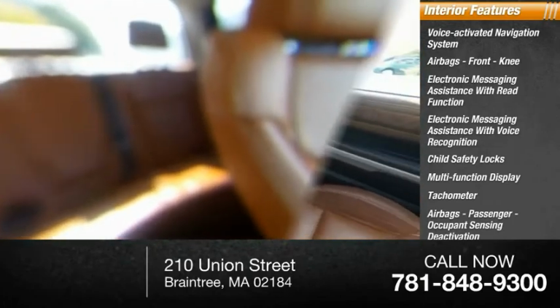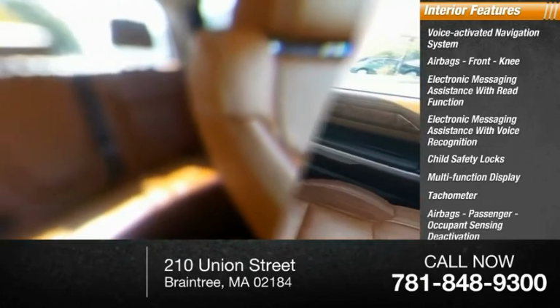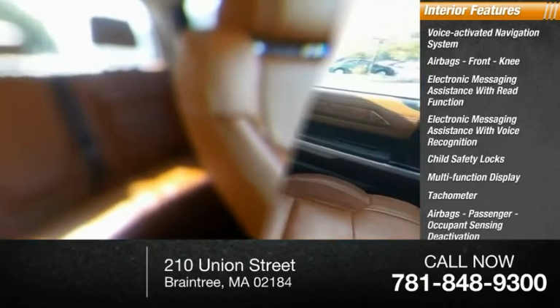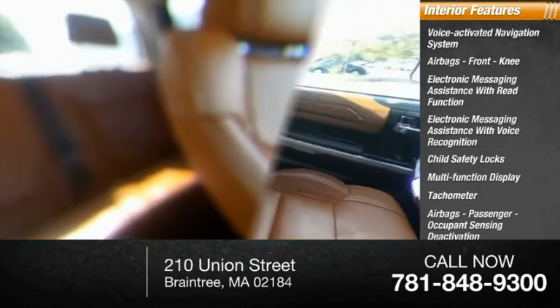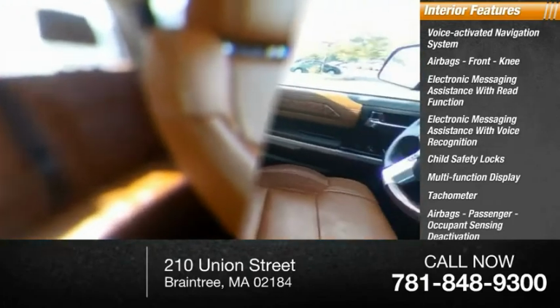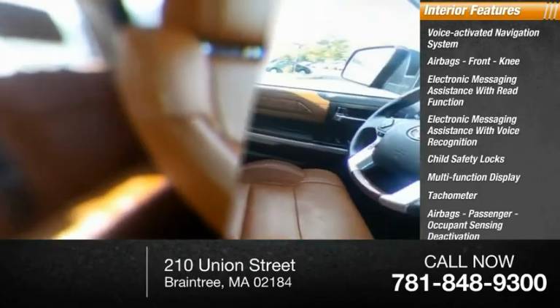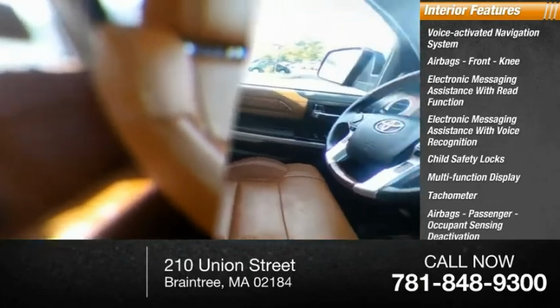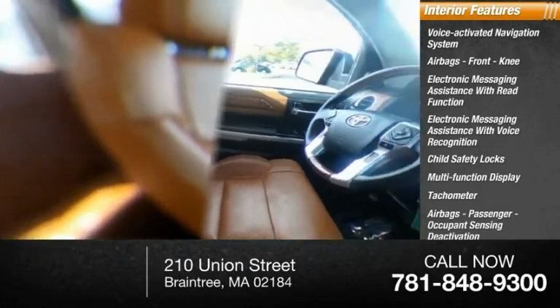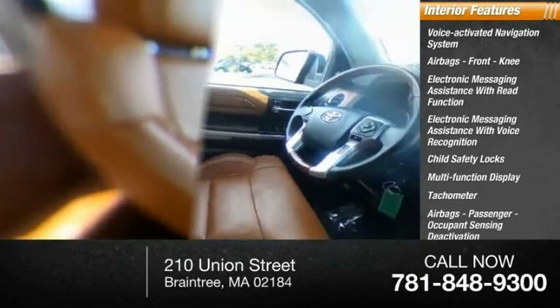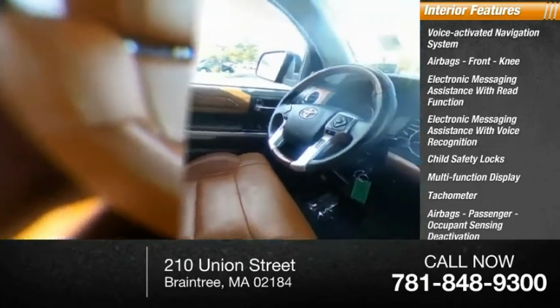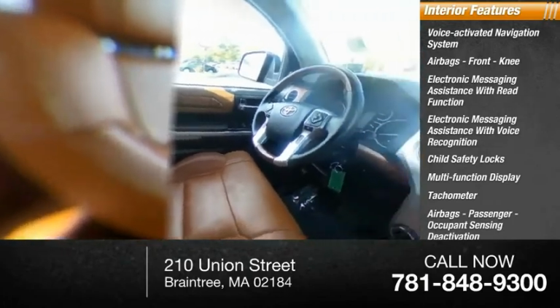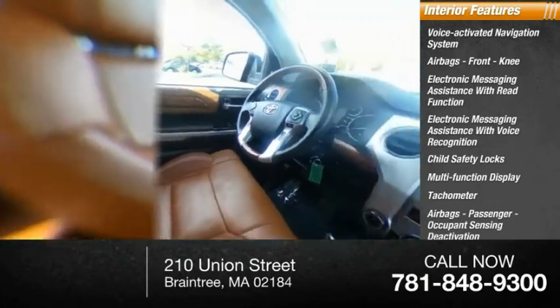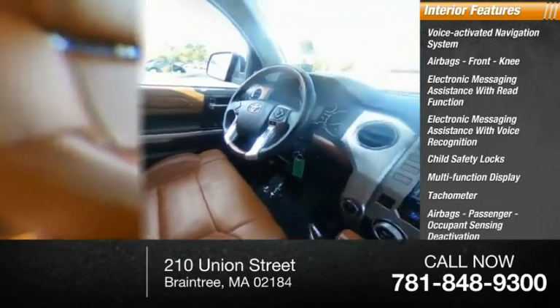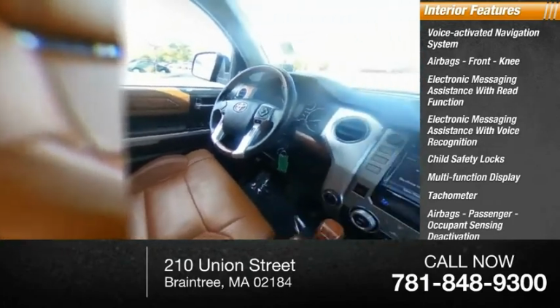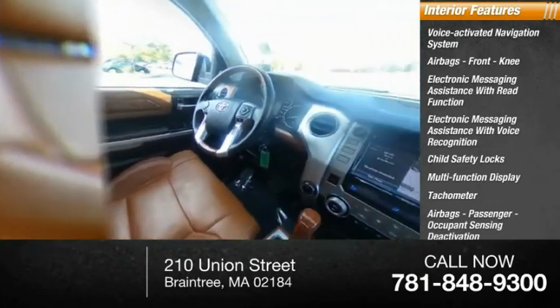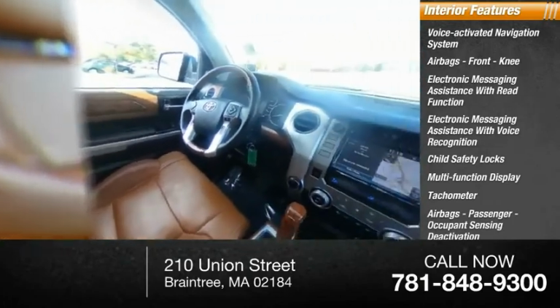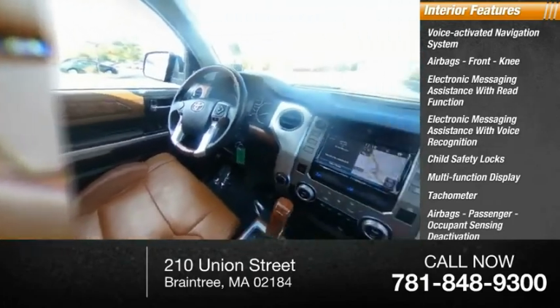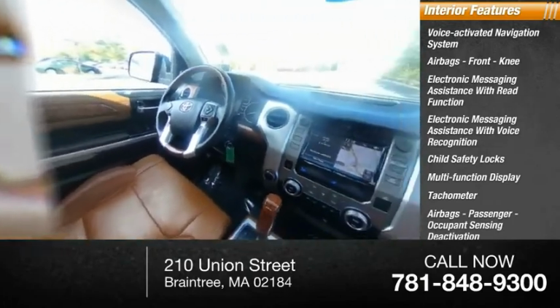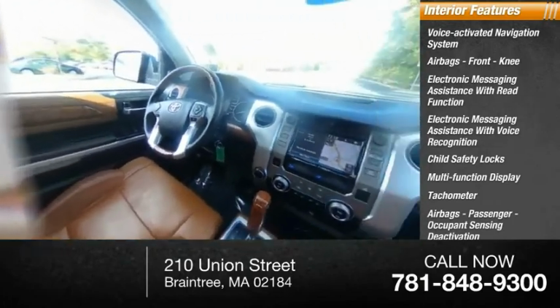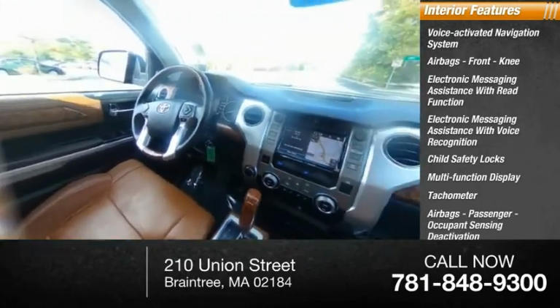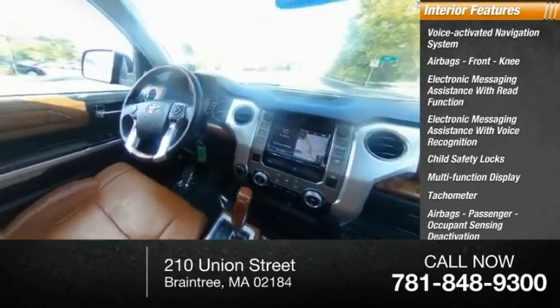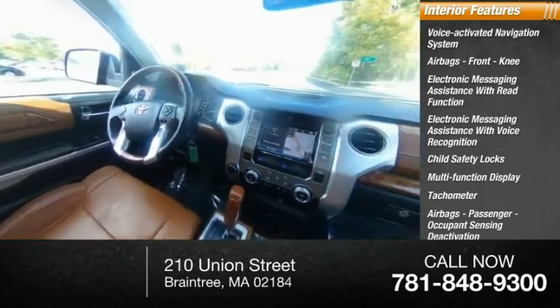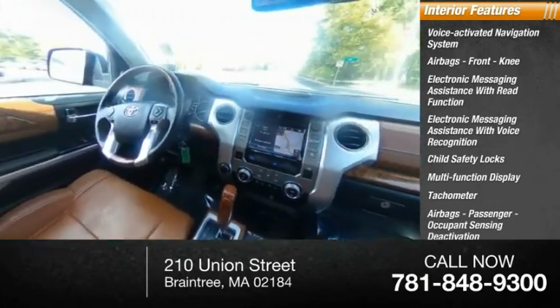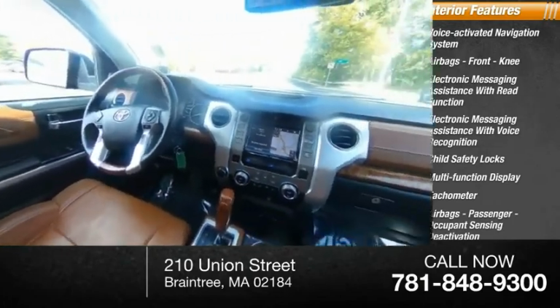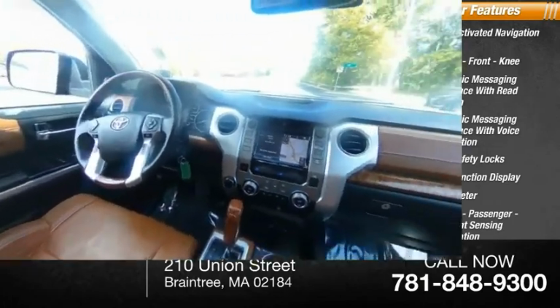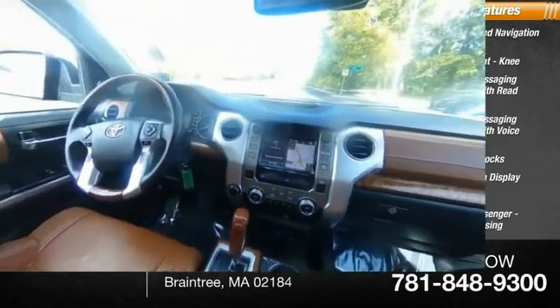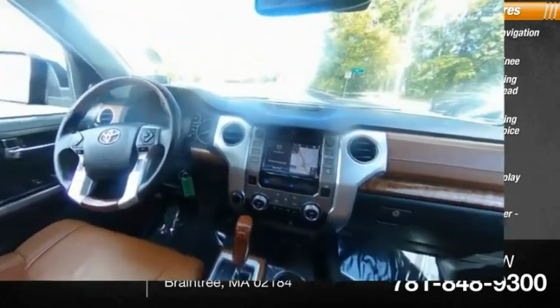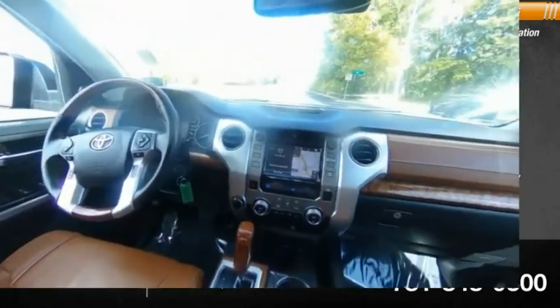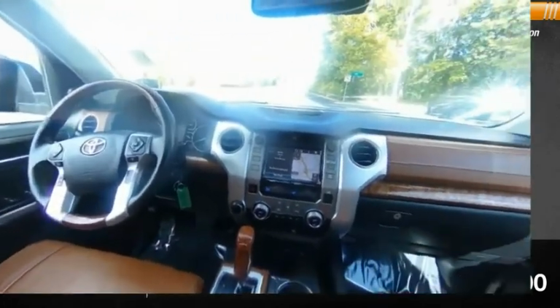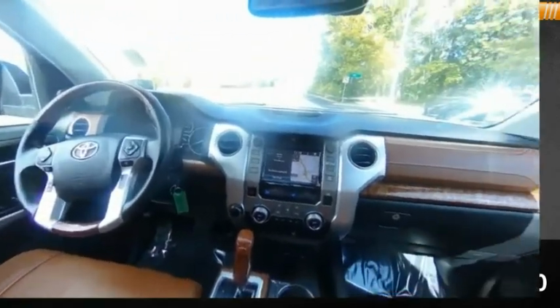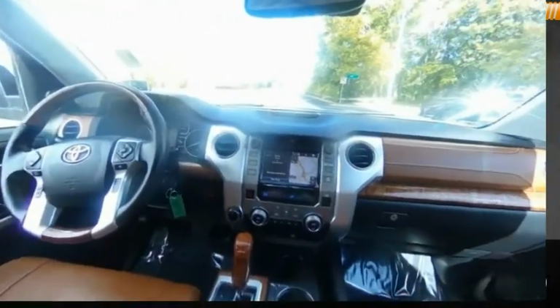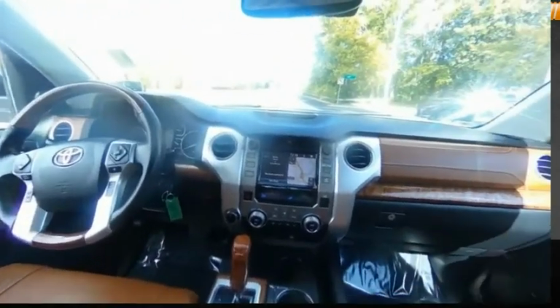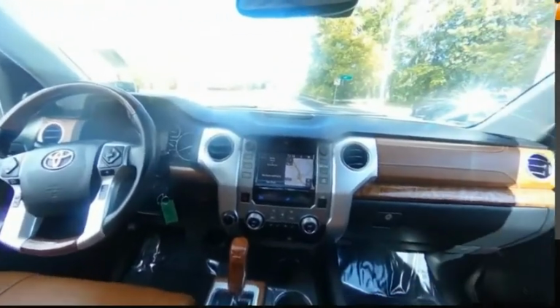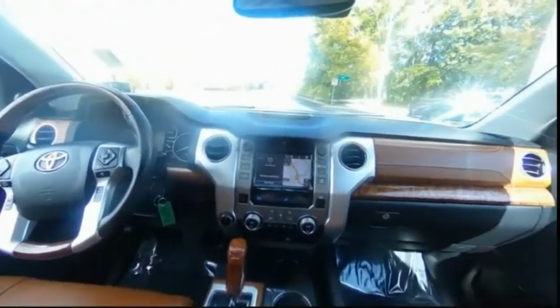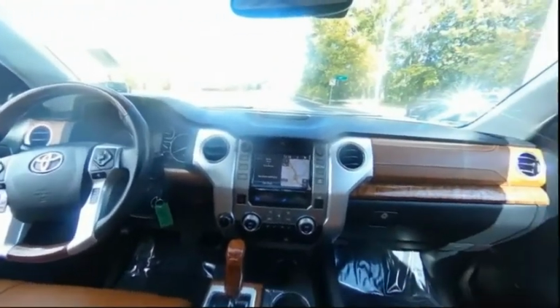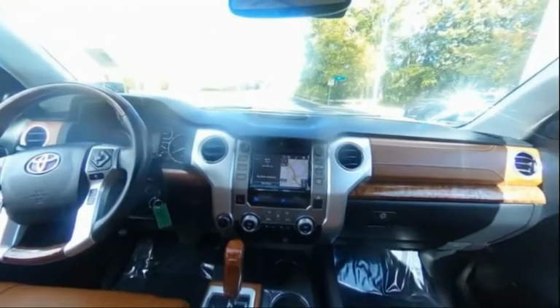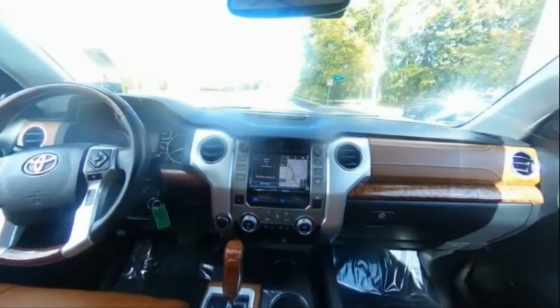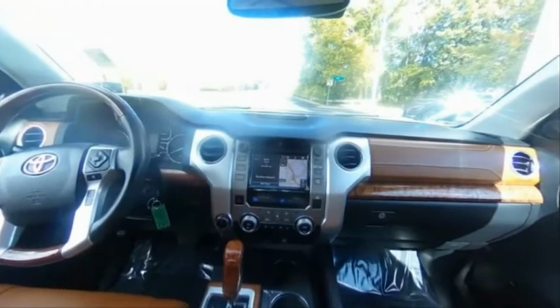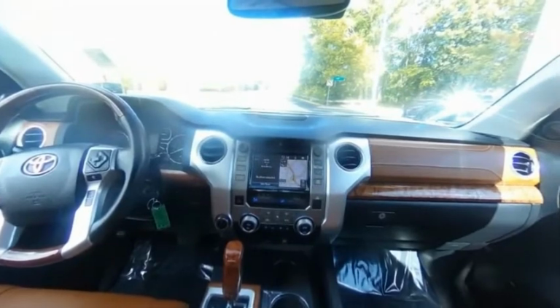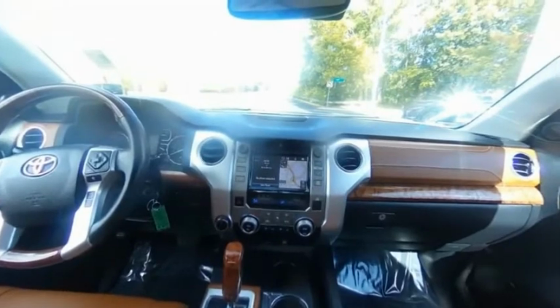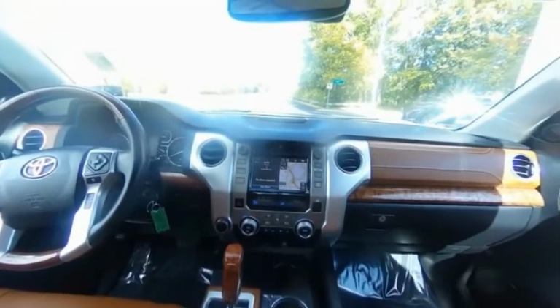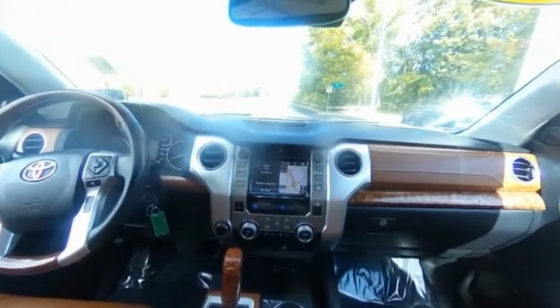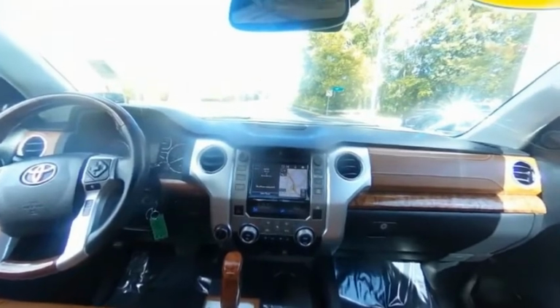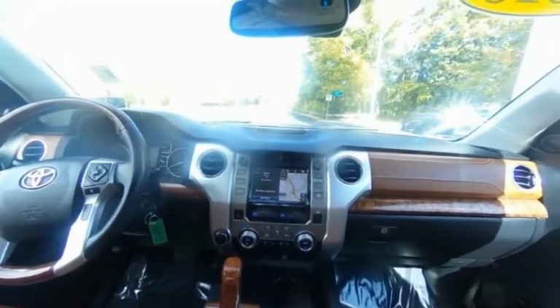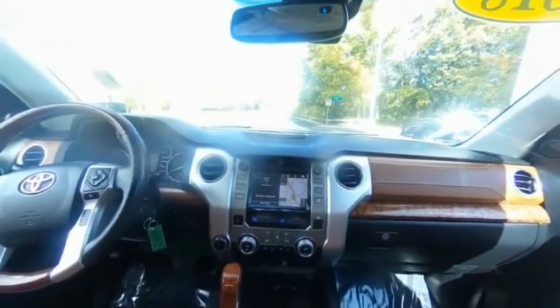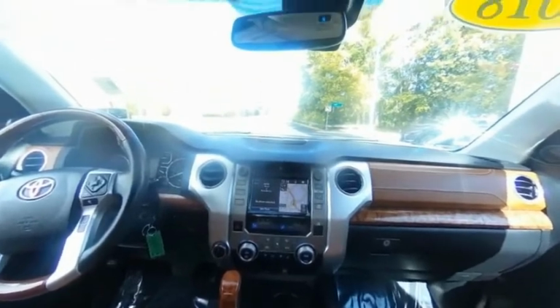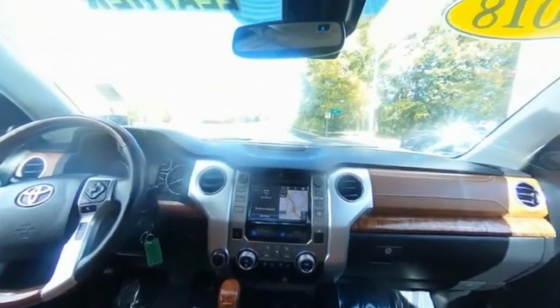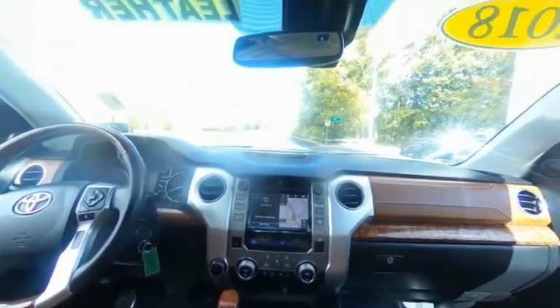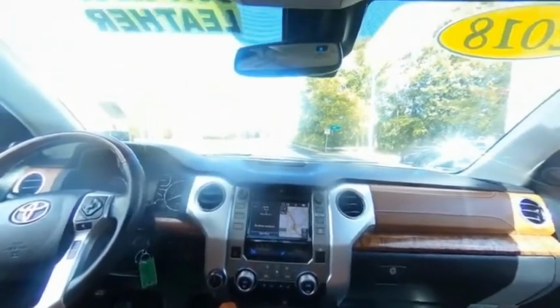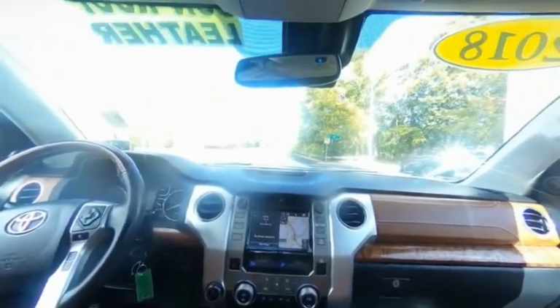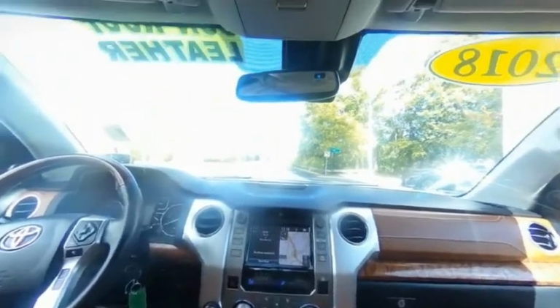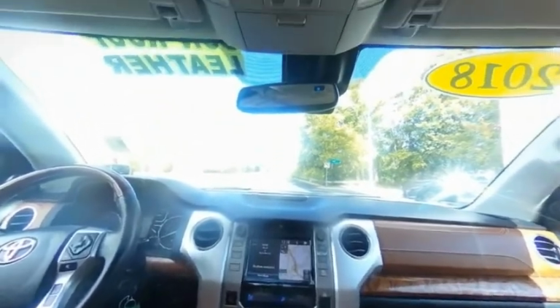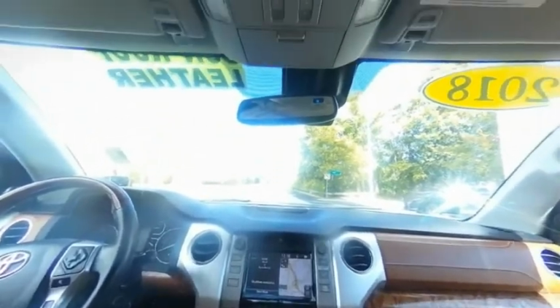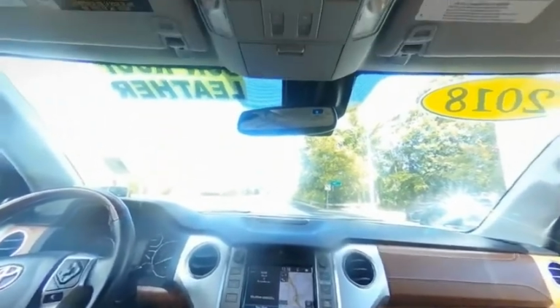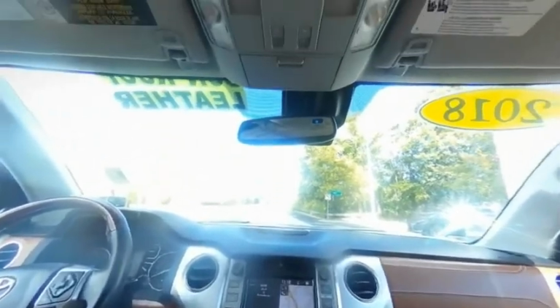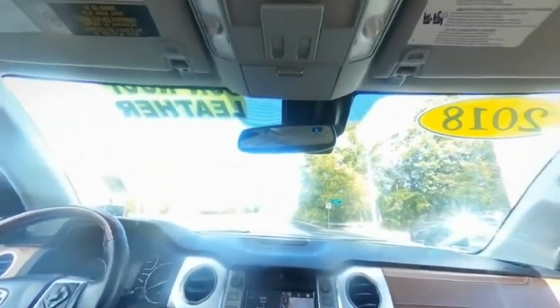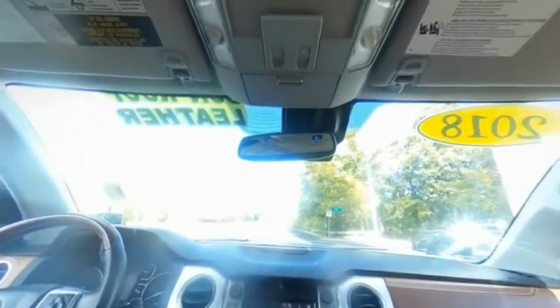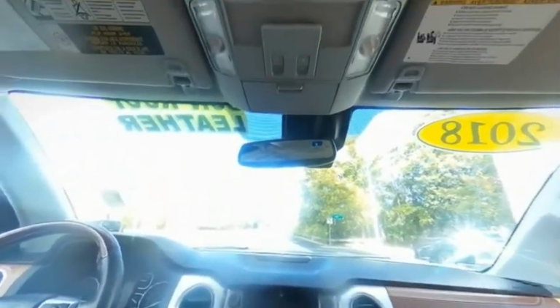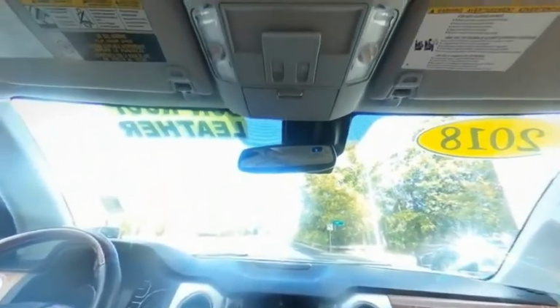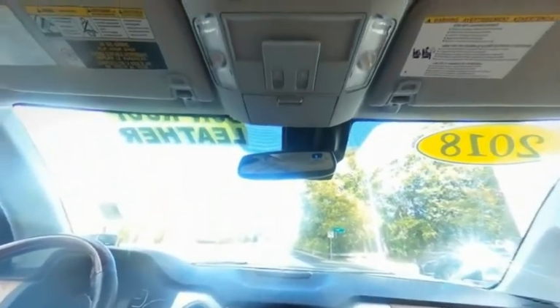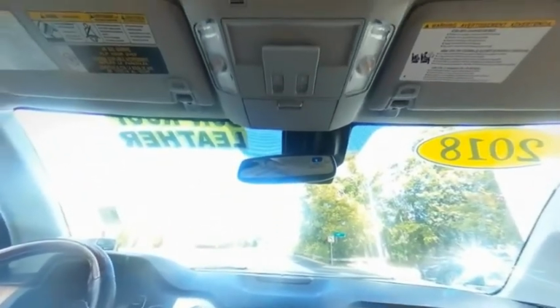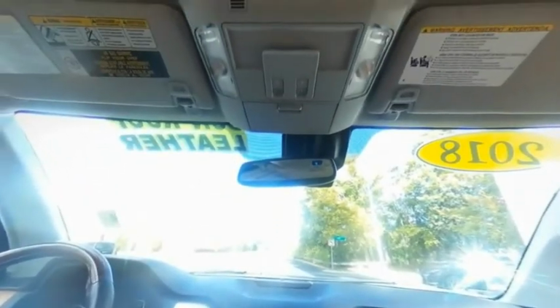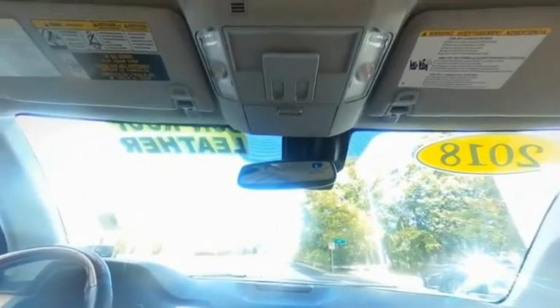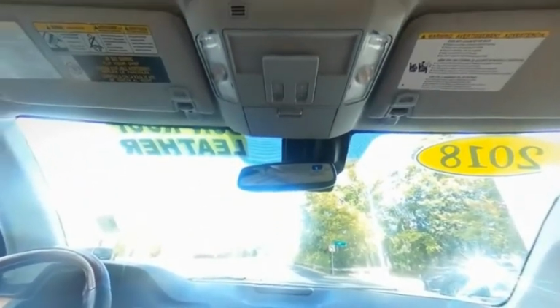One-touch windows — two. Compass. Drive away with a great deal on this vehicle. Call or stop in today.